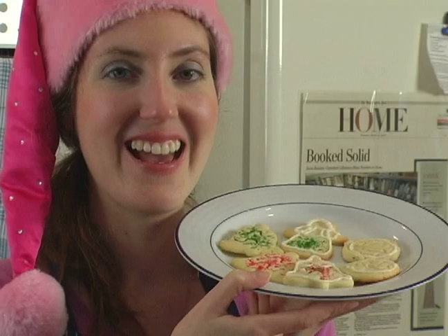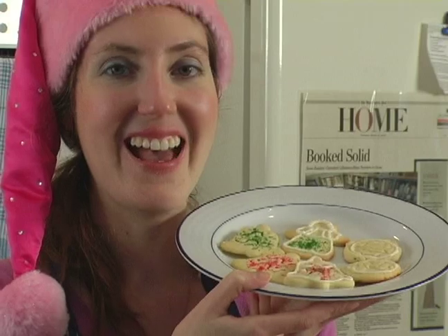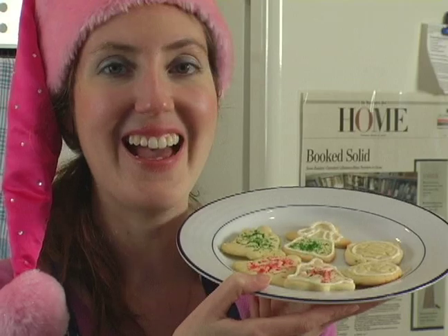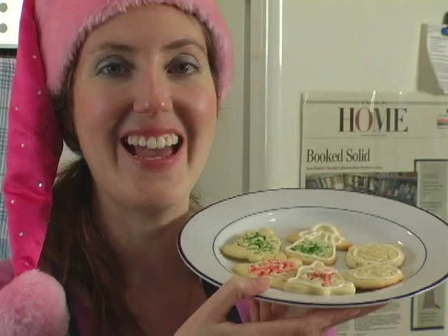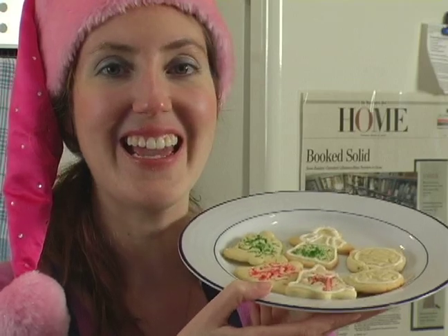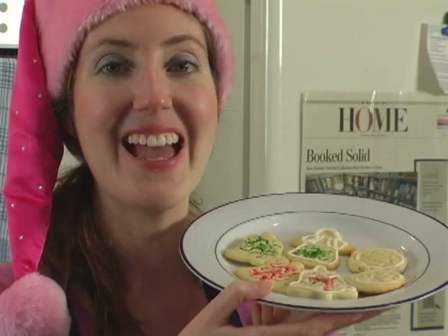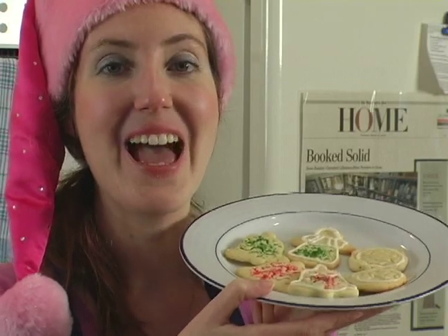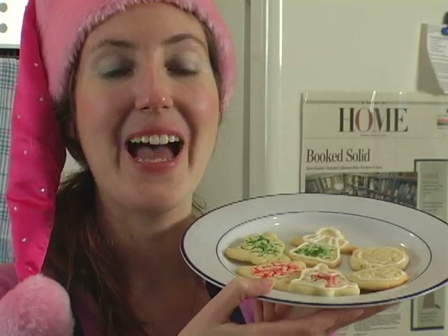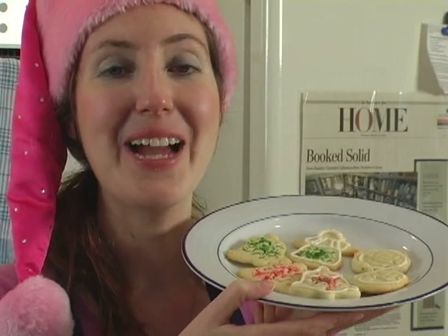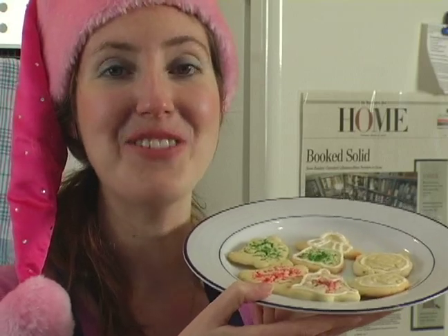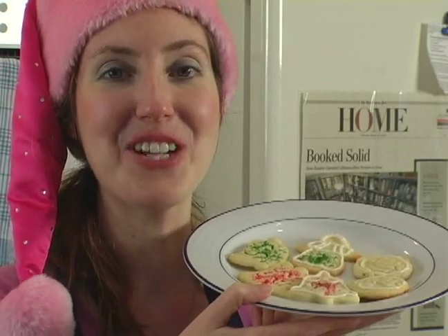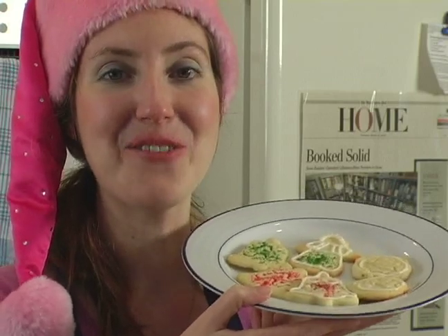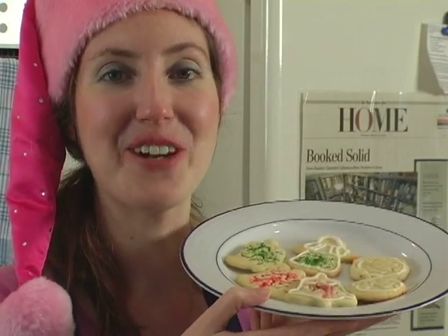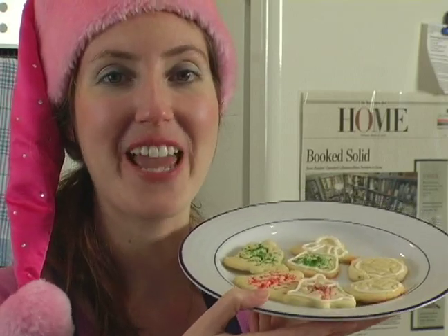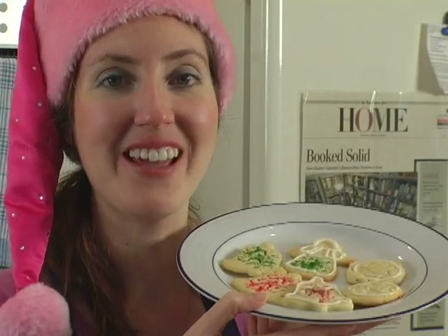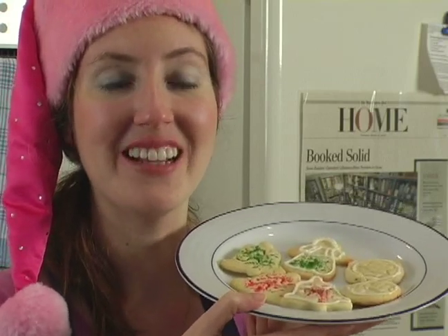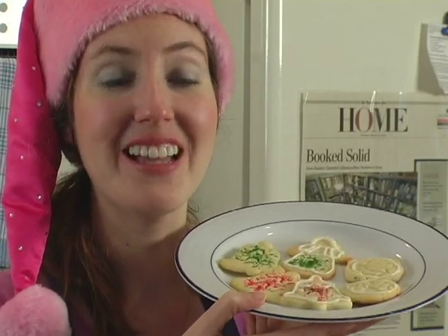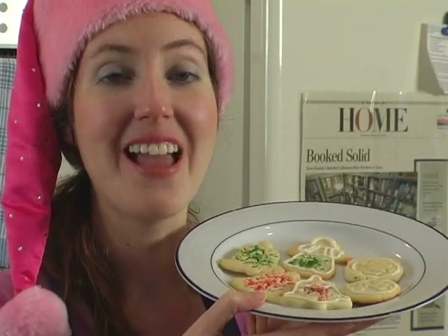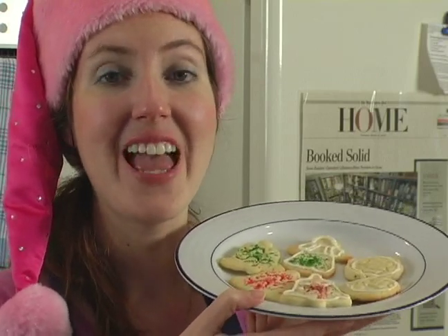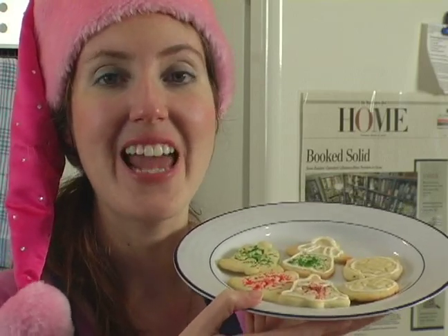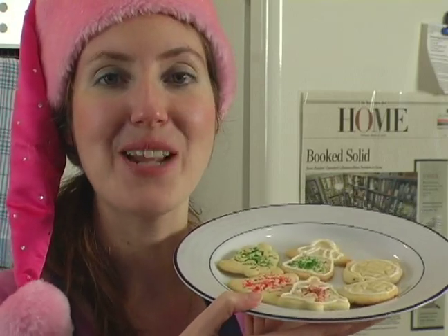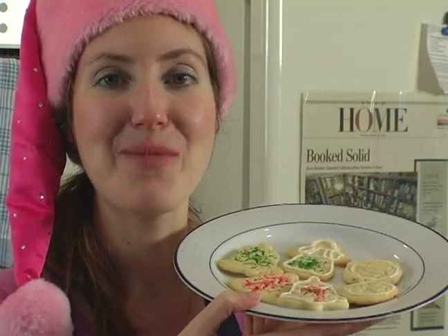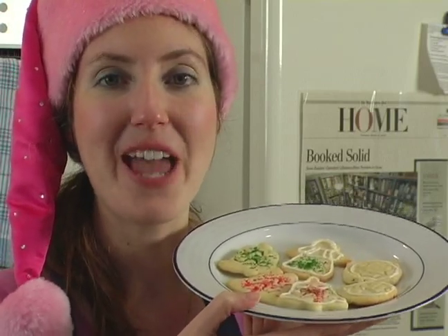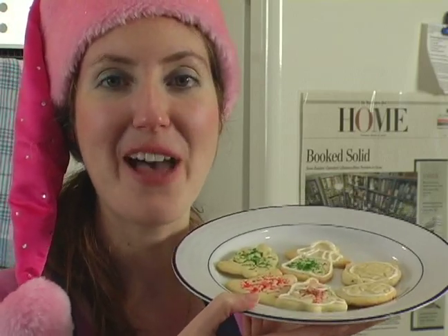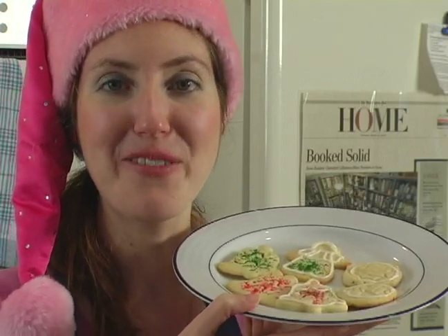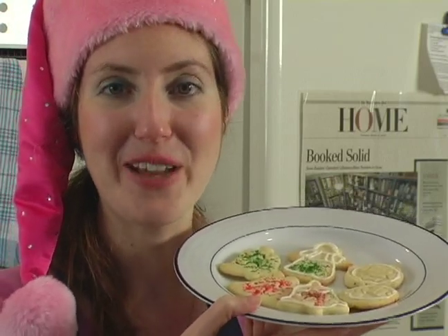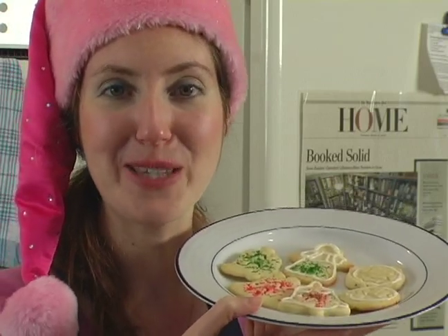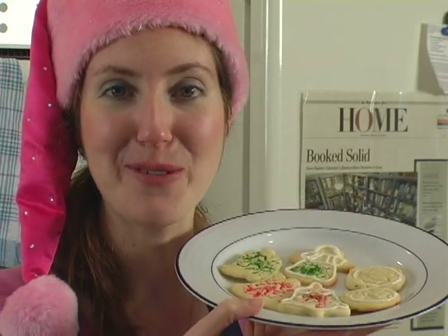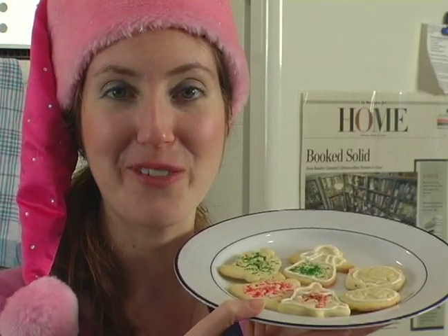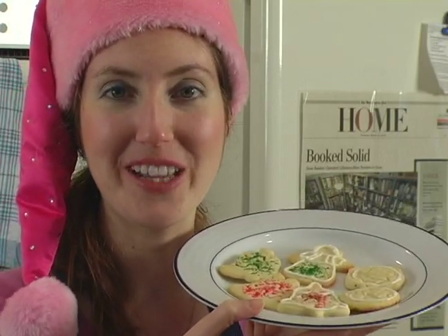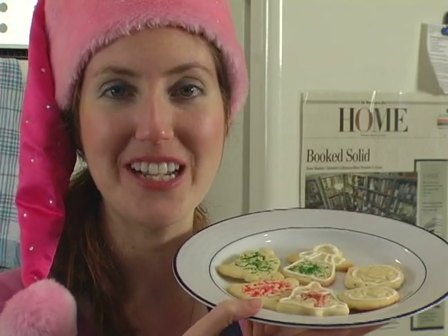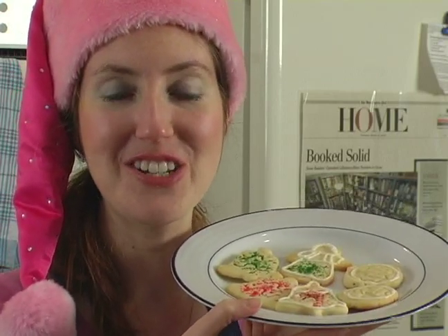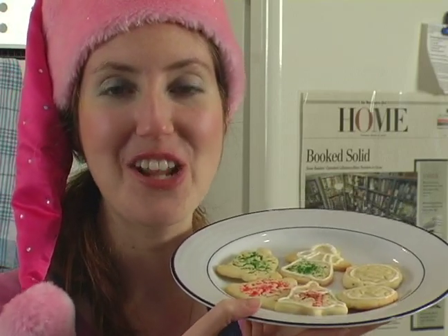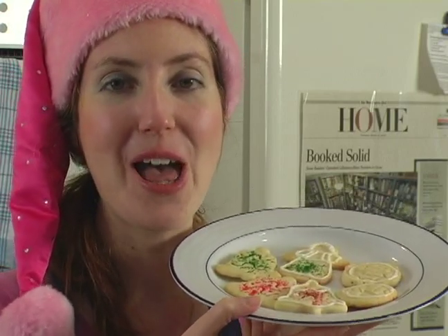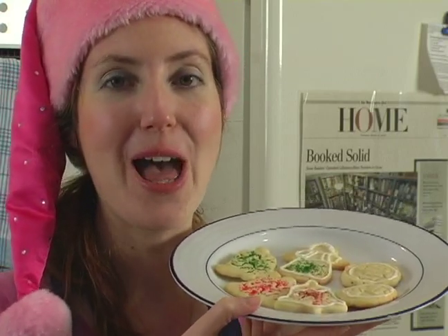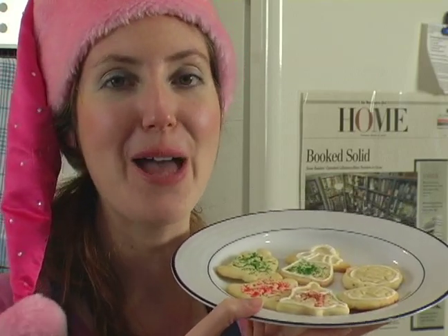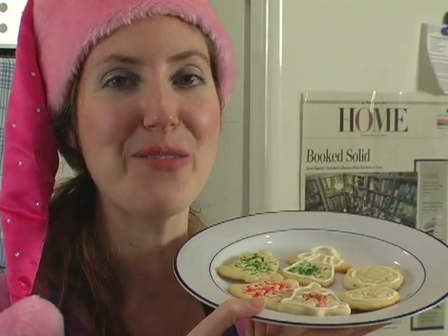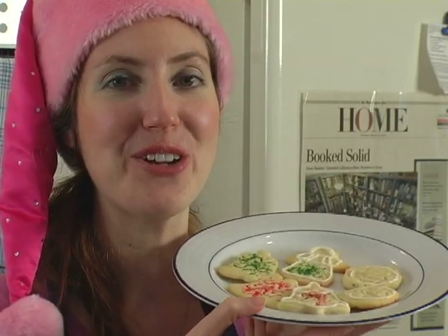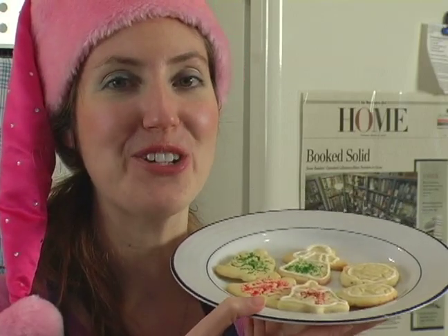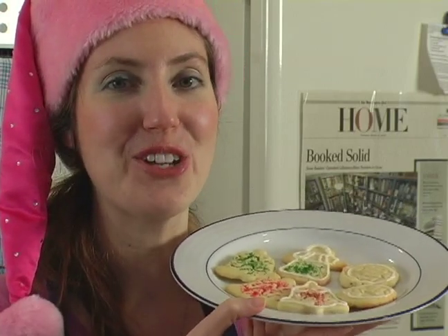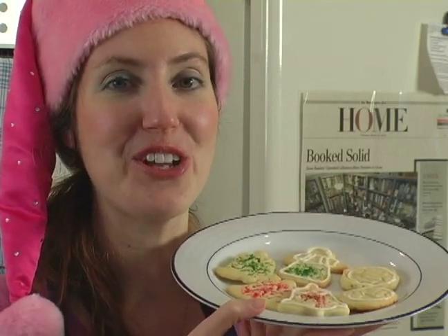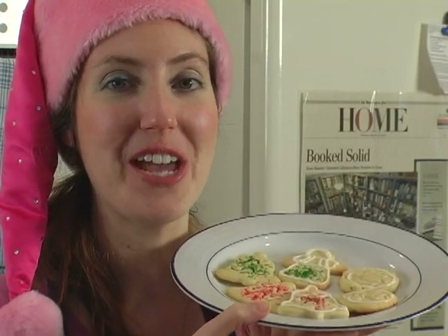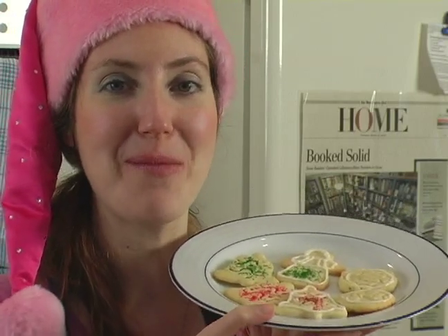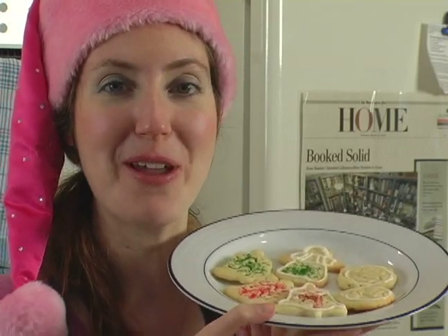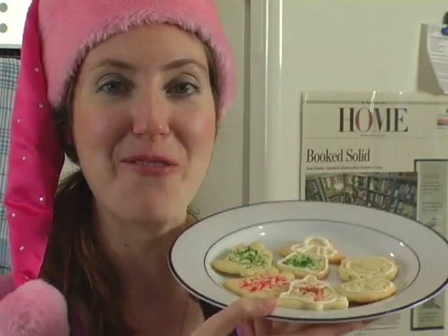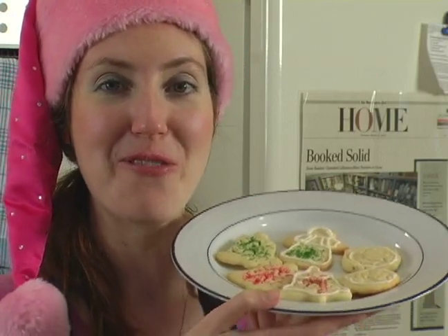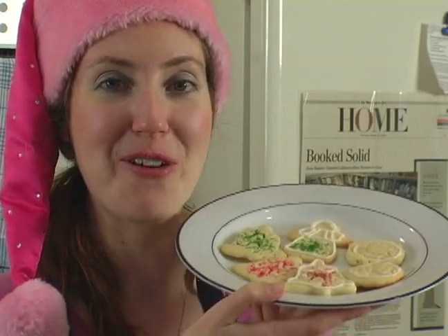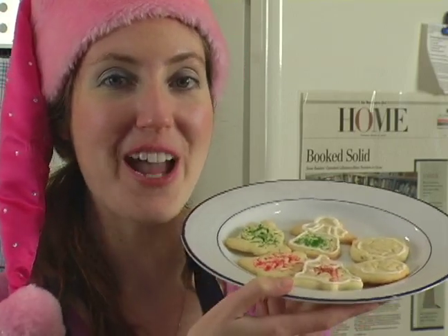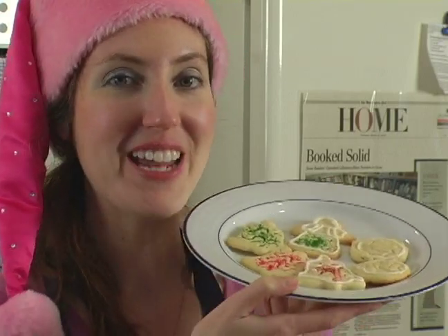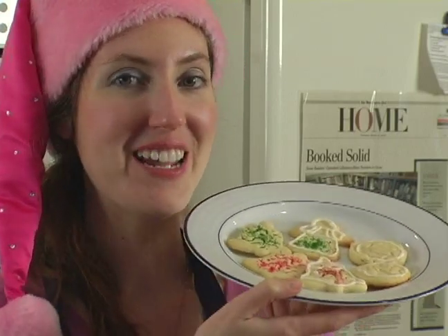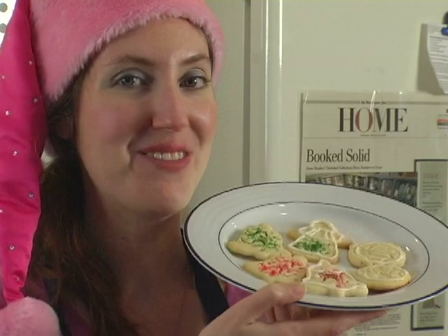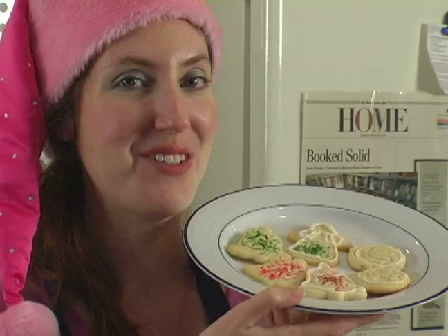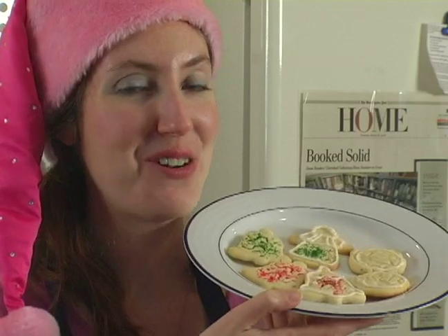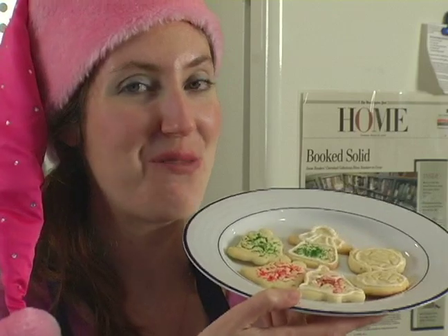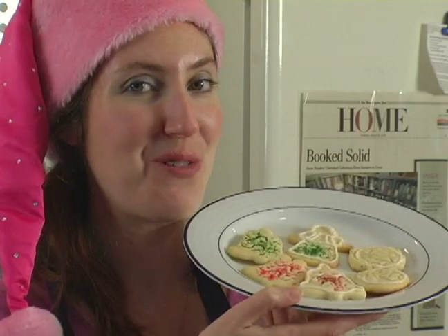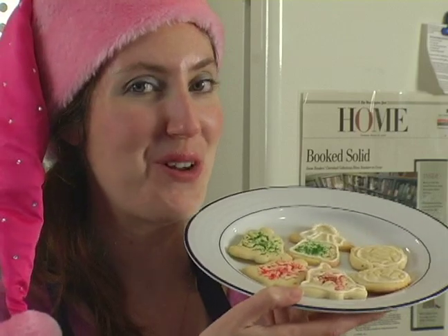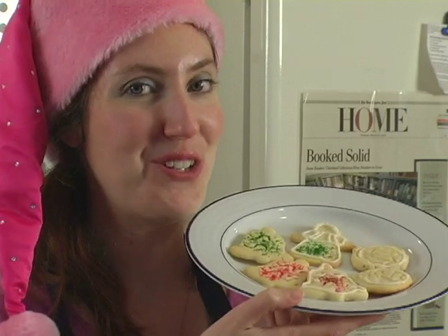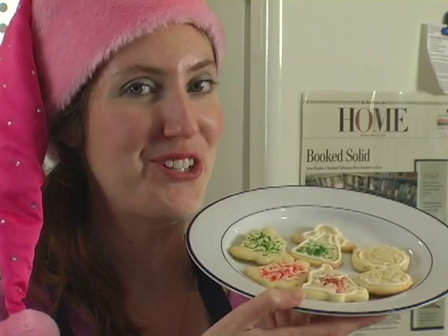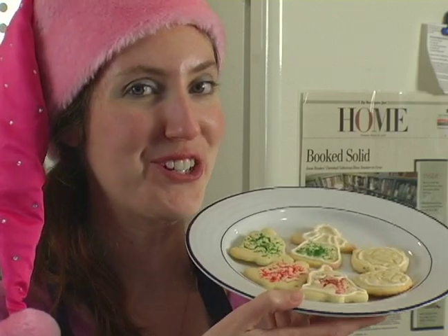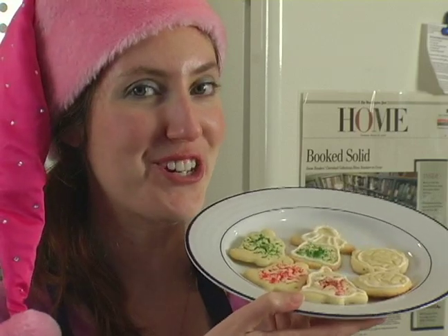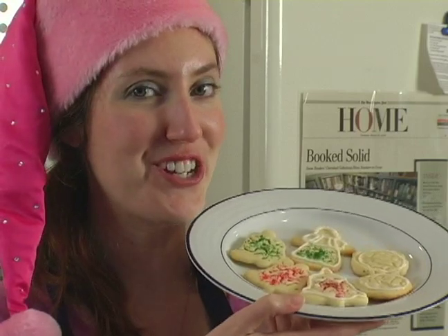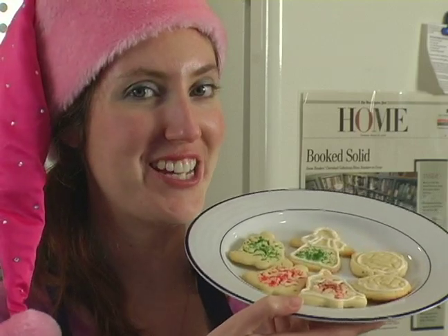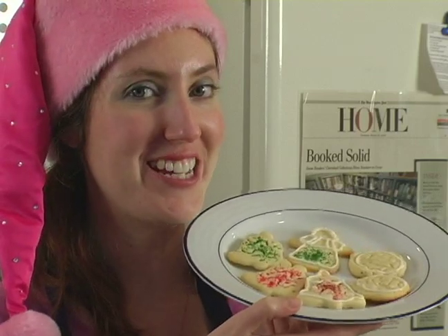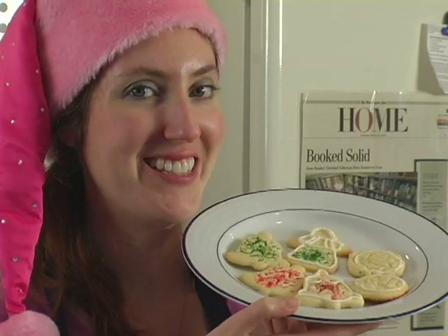Hi, I'm Jennifer Kale and on behalf of Expert Village, I'm going to show you how to make a variety of different rolled sugar cookies.